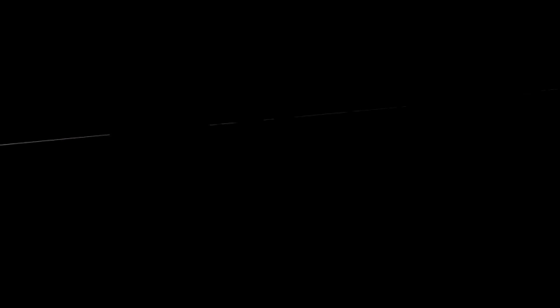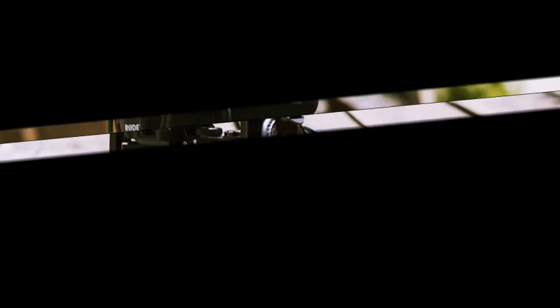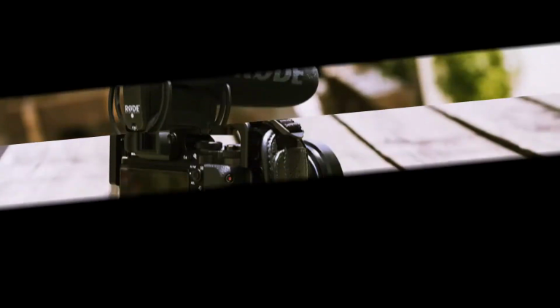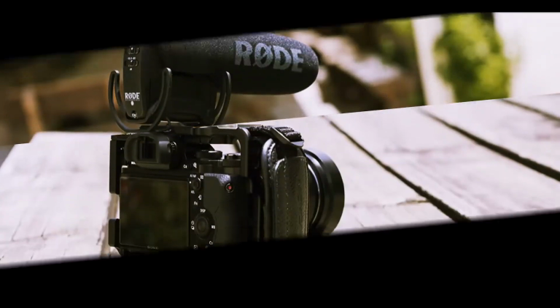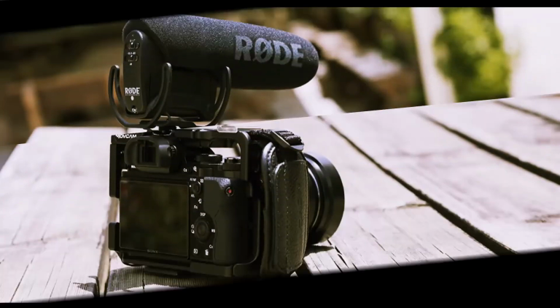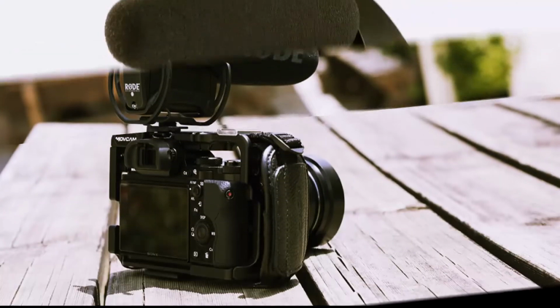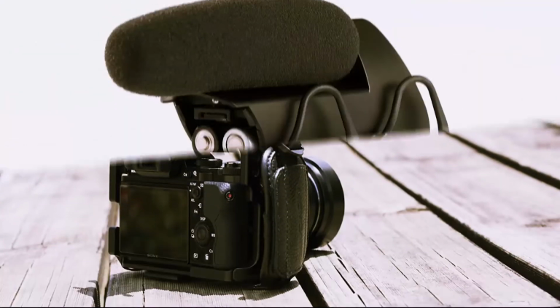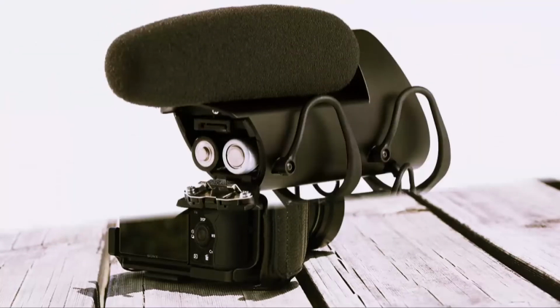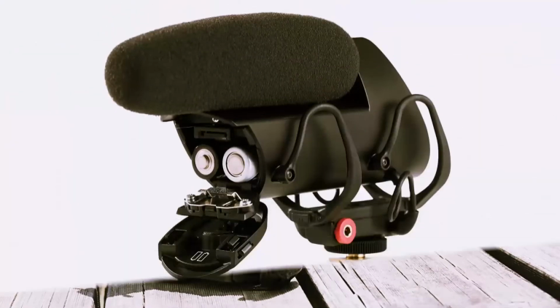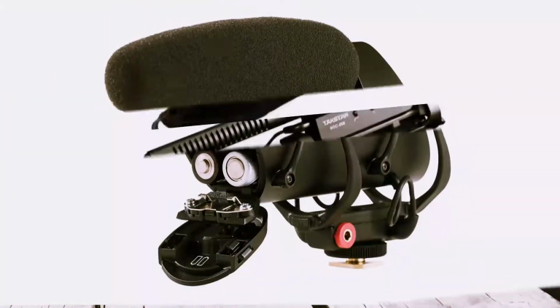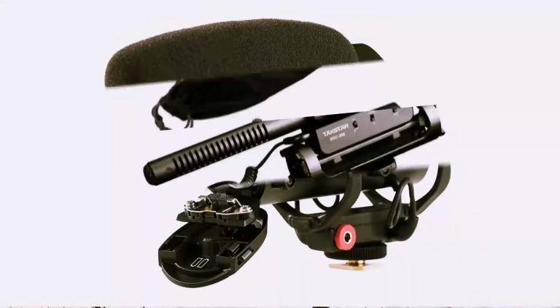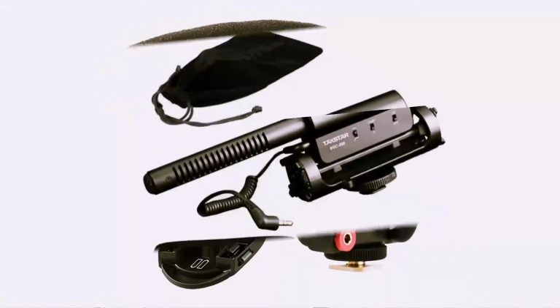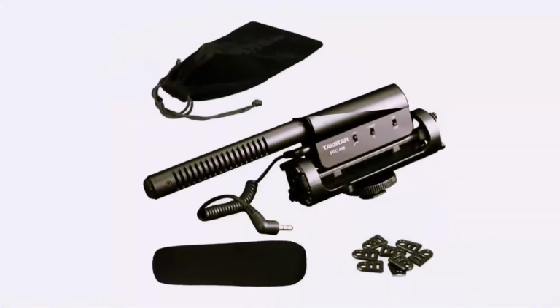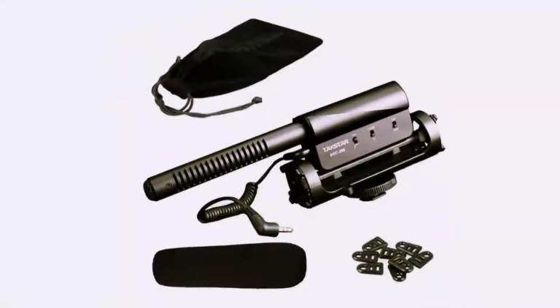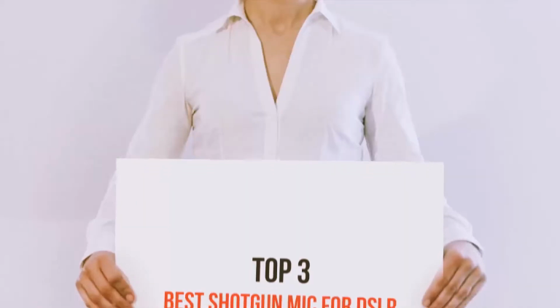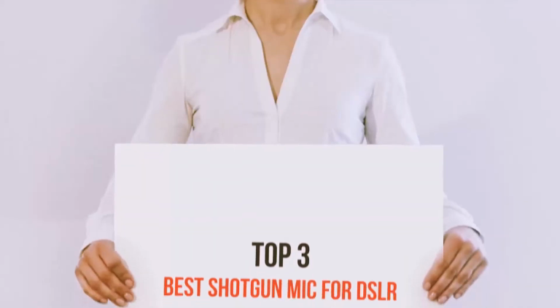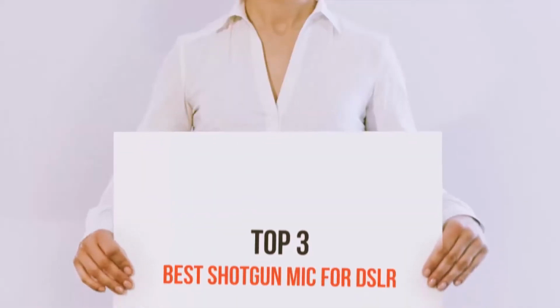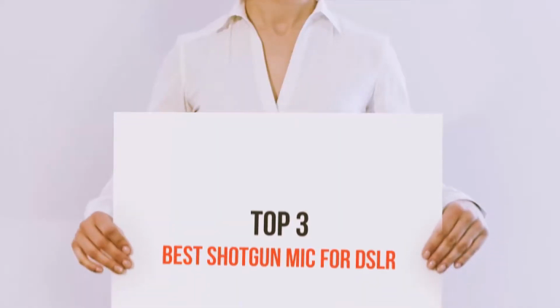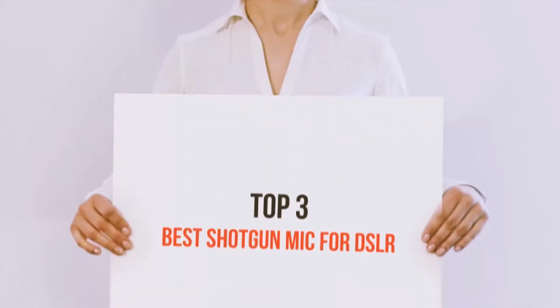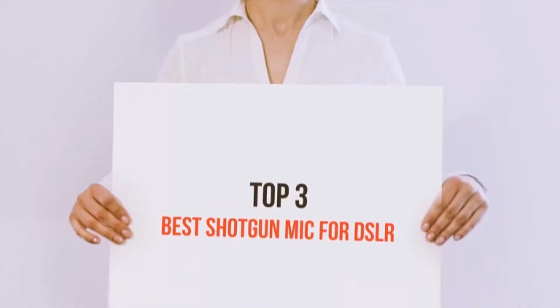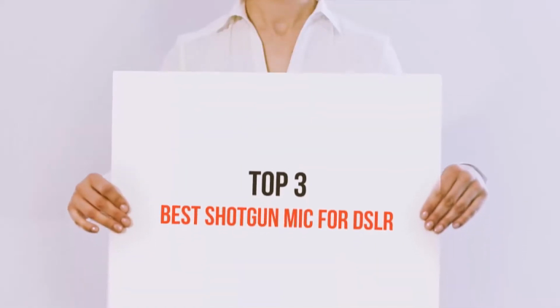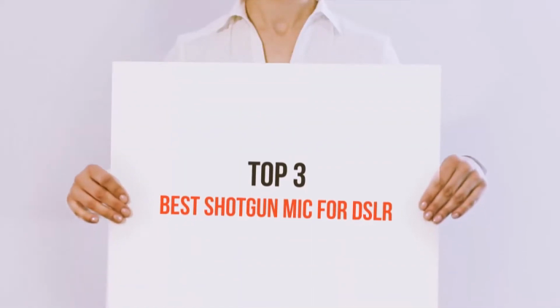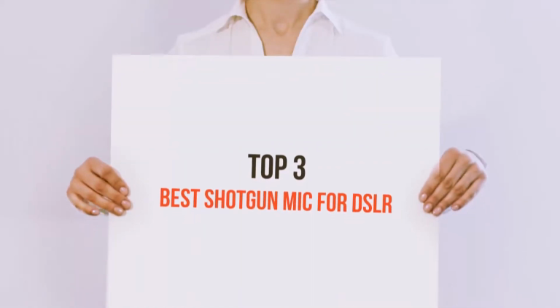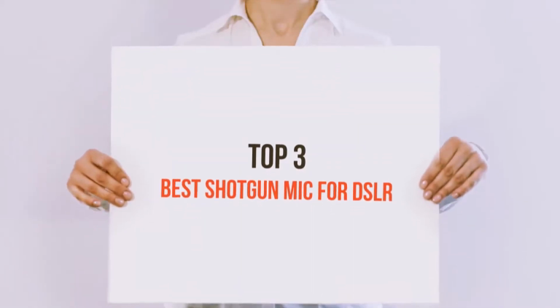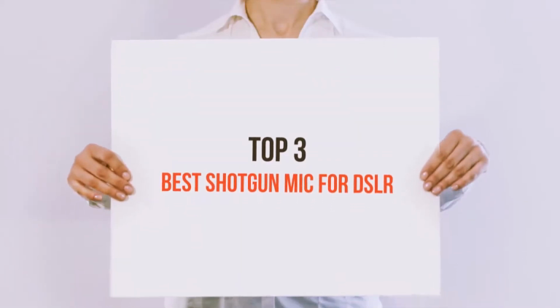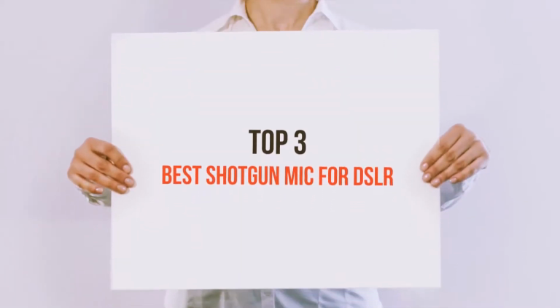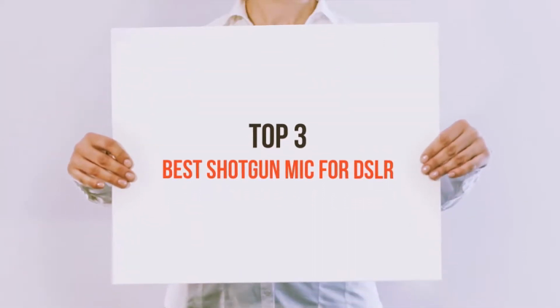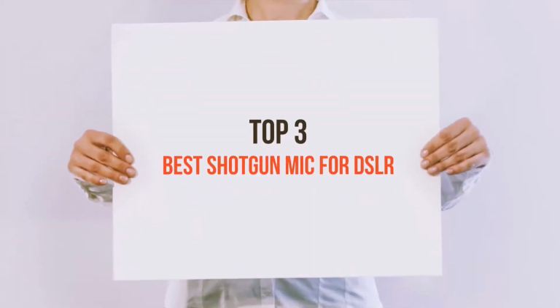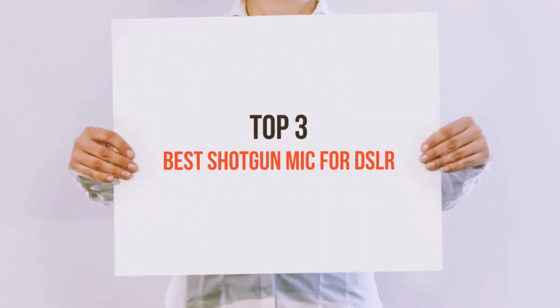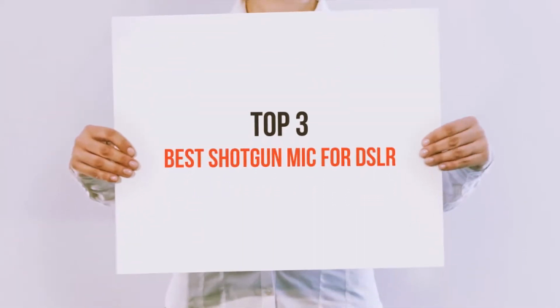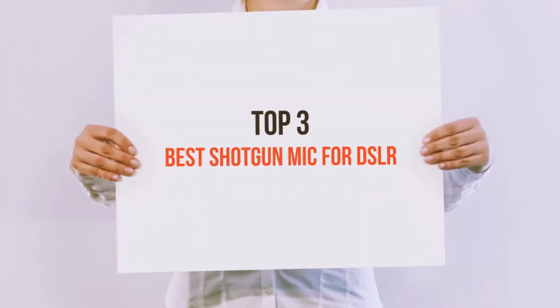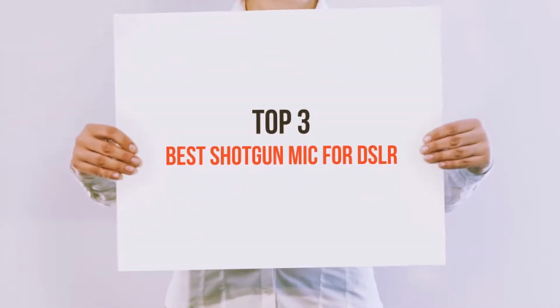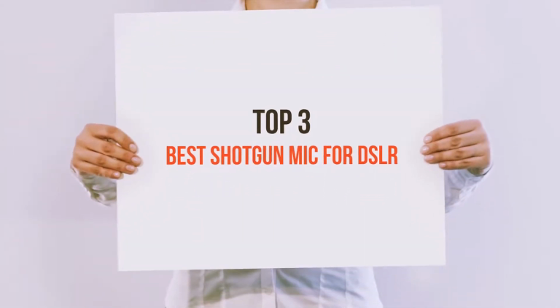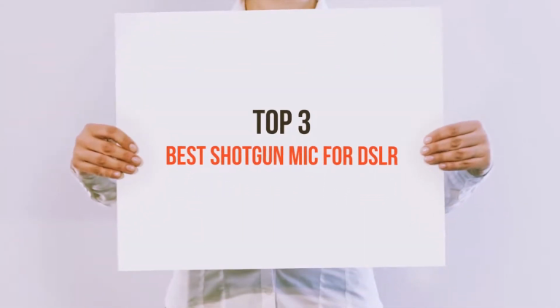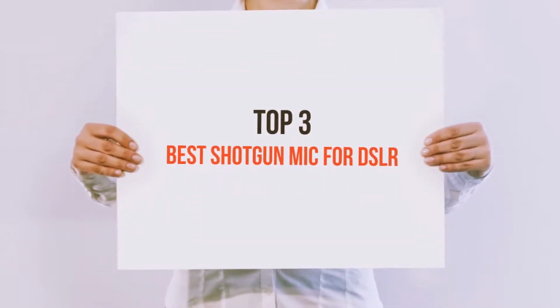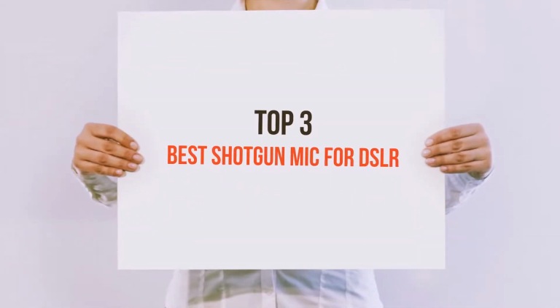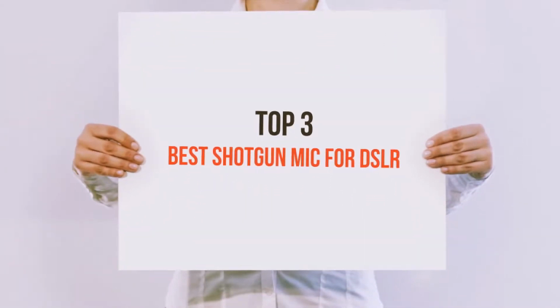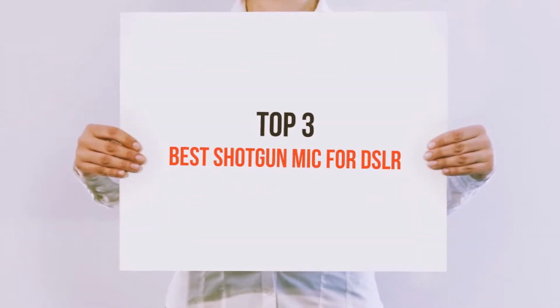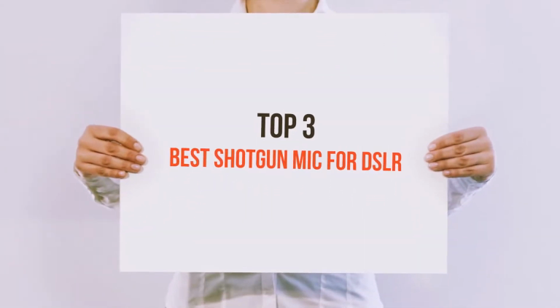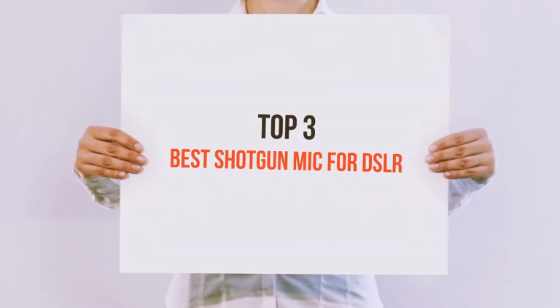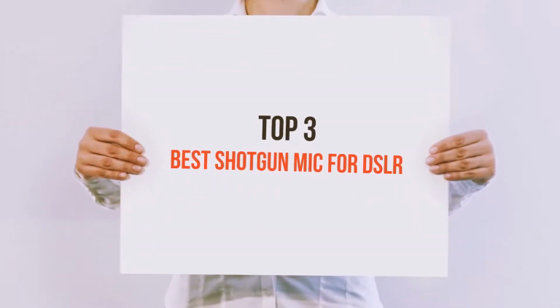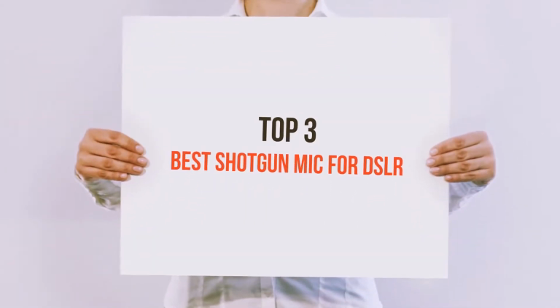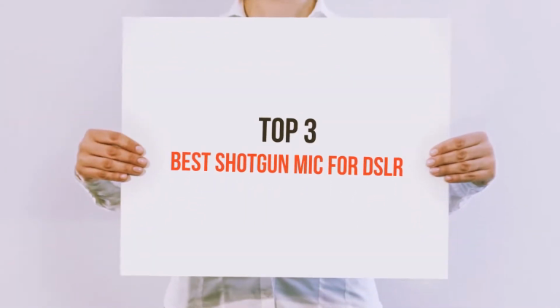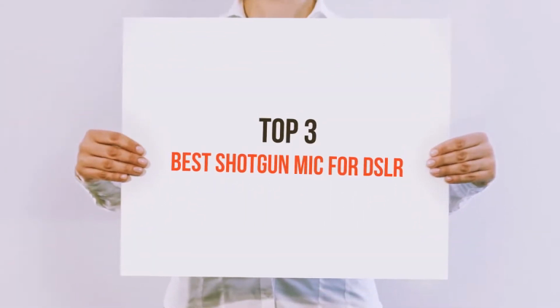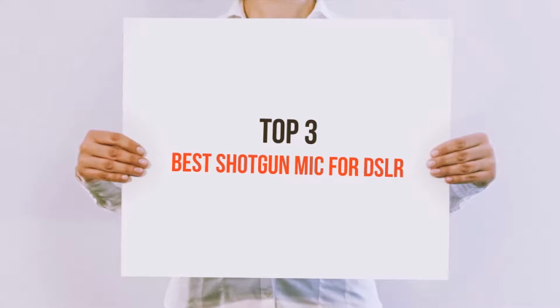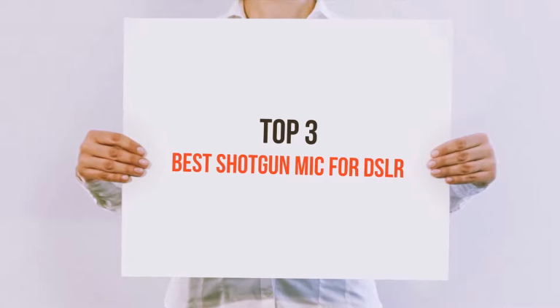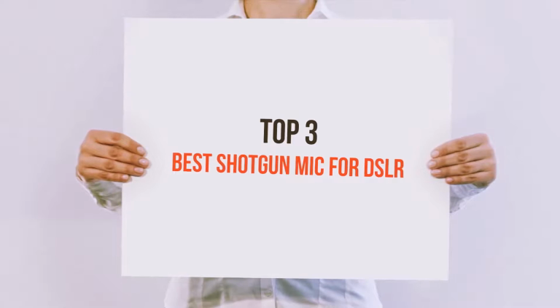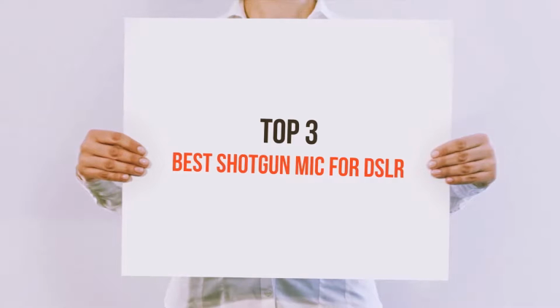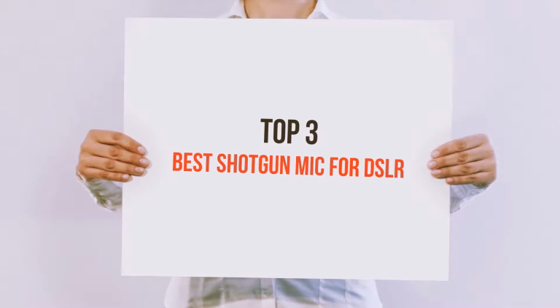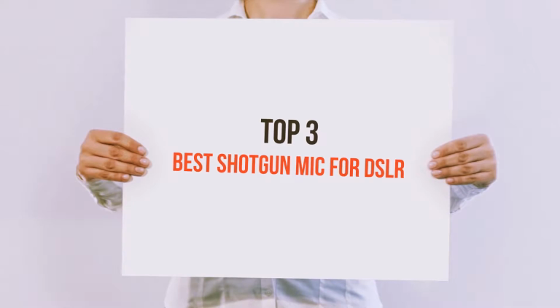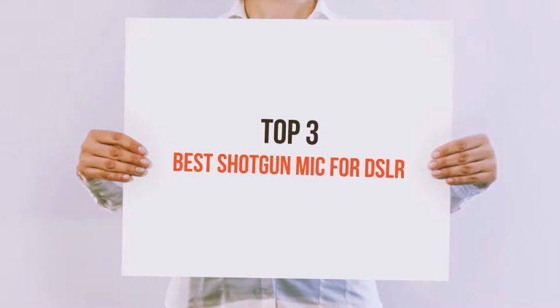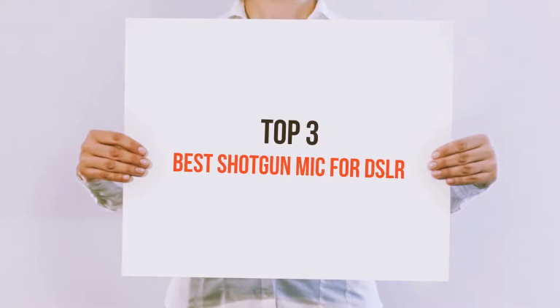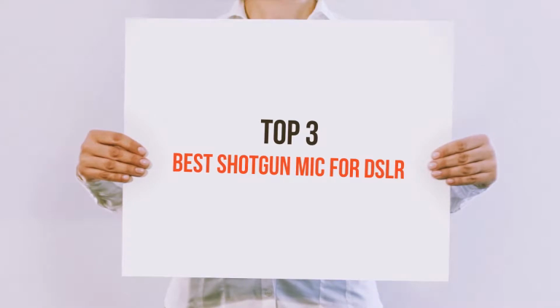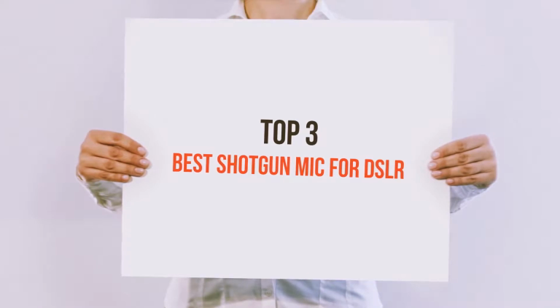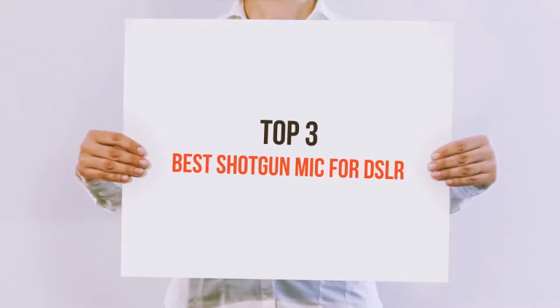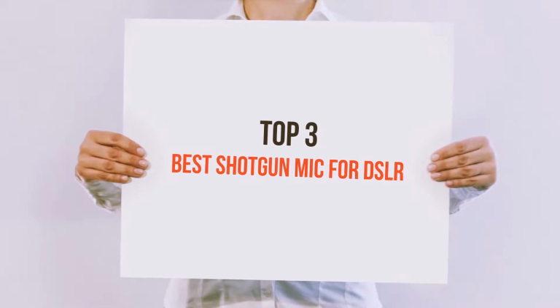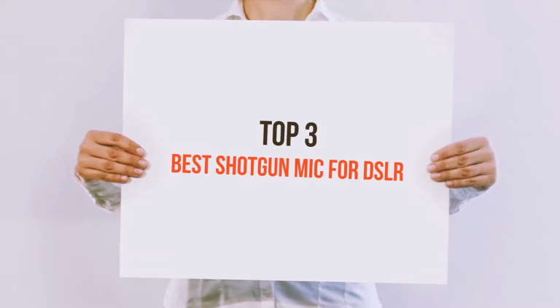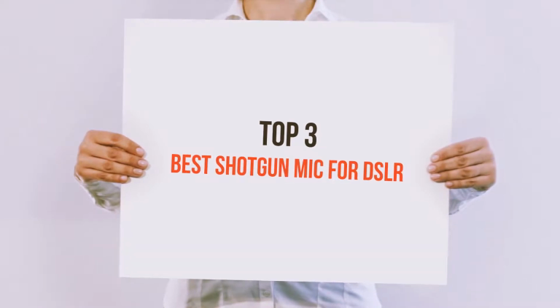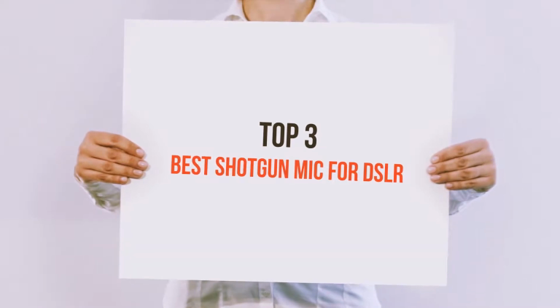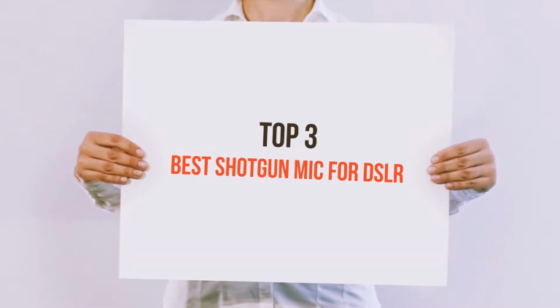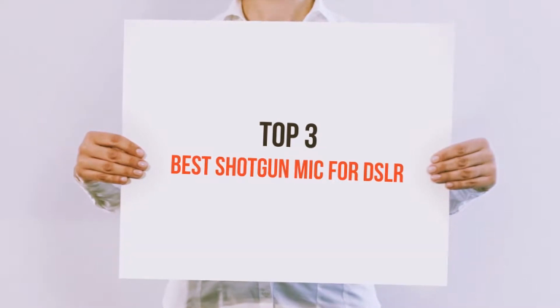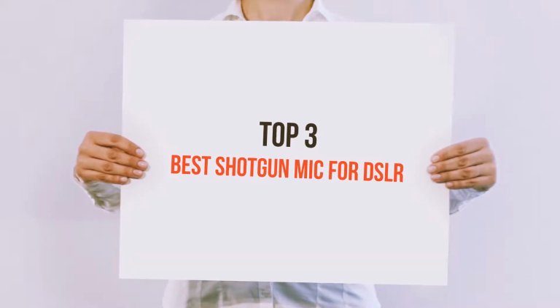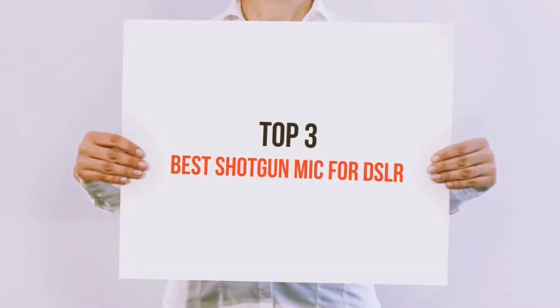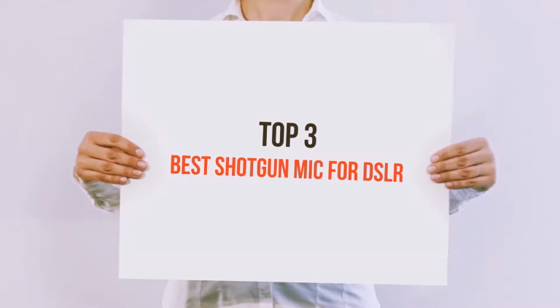Hello guys, welcome back to my channel. Today I'm gonna talk about the top 3 best shotgun mics for DSLR.